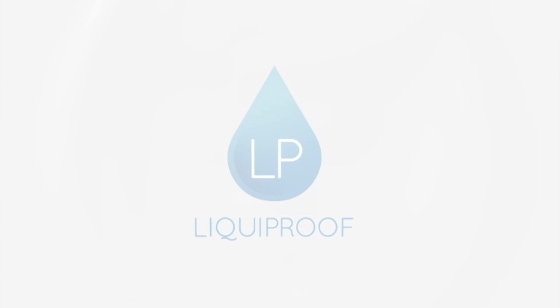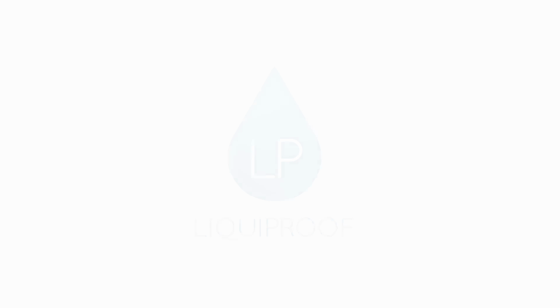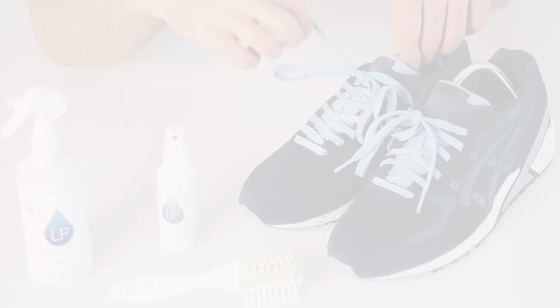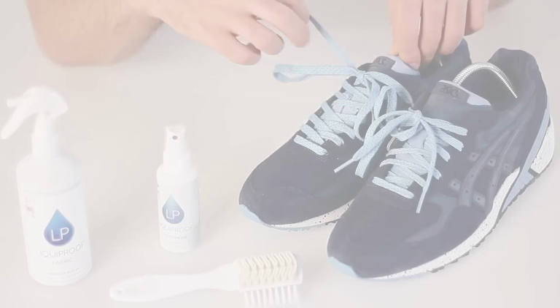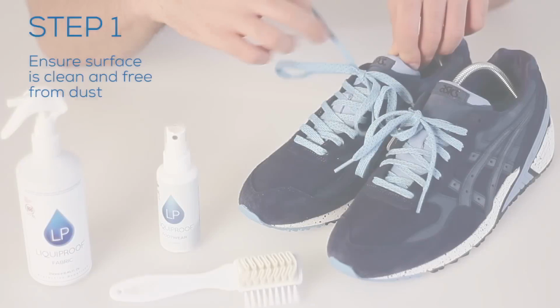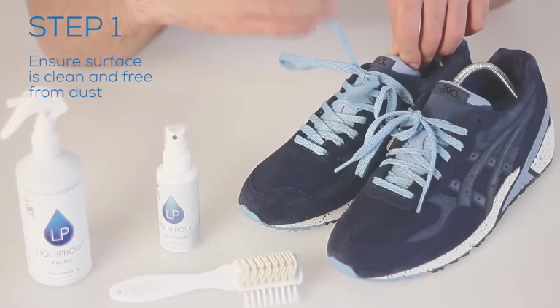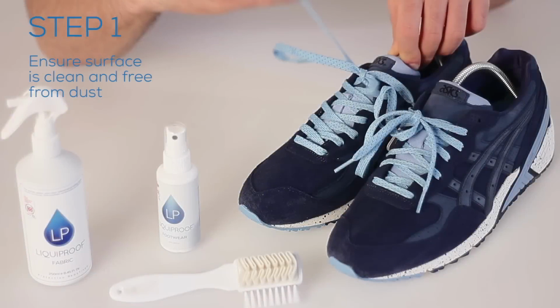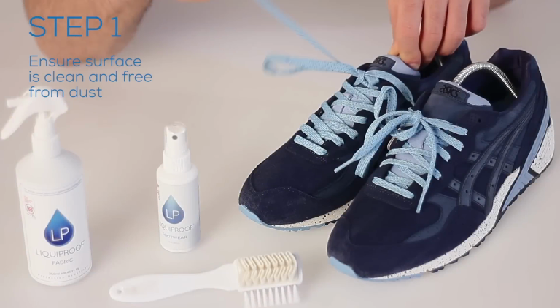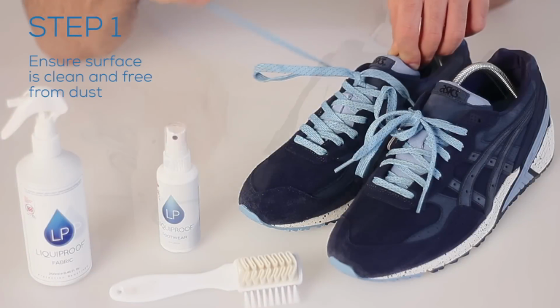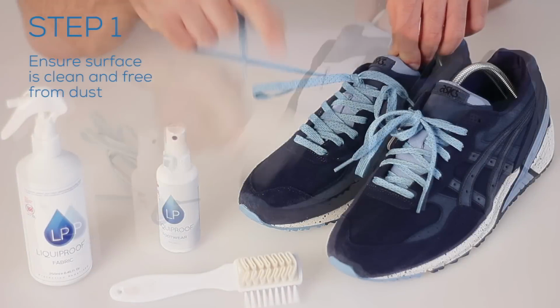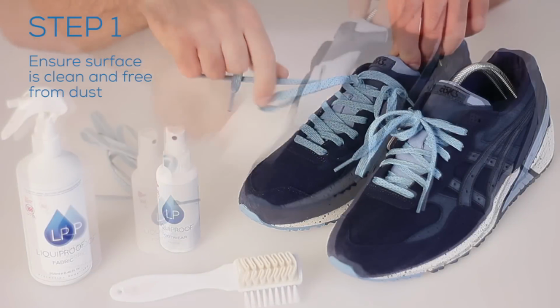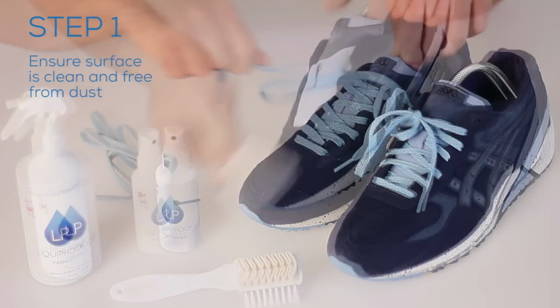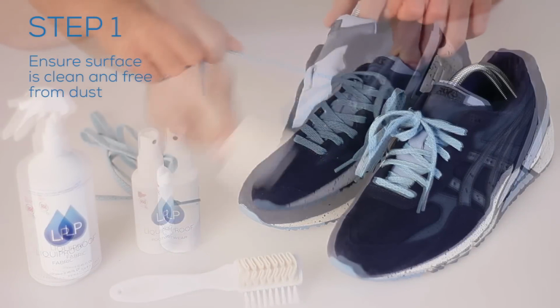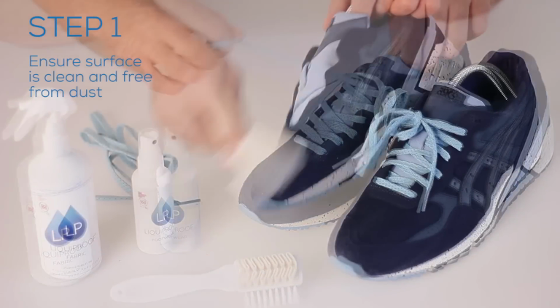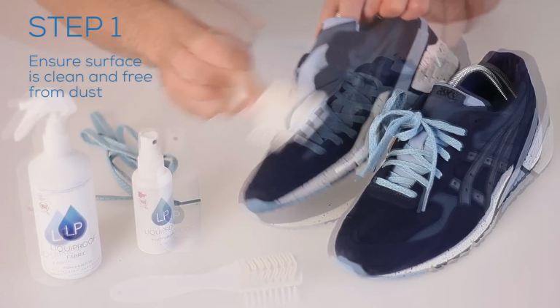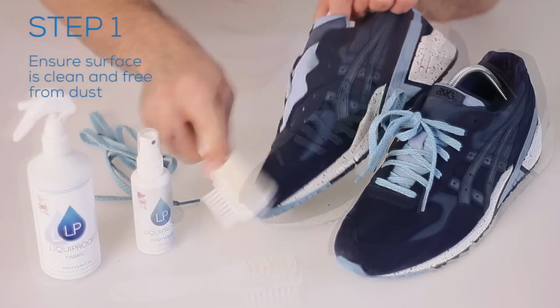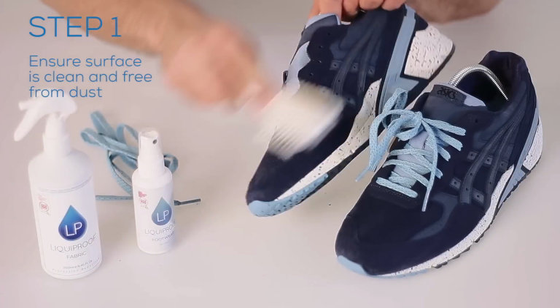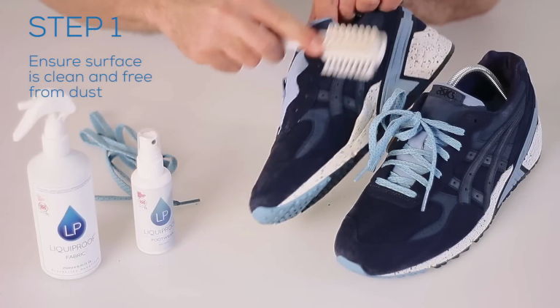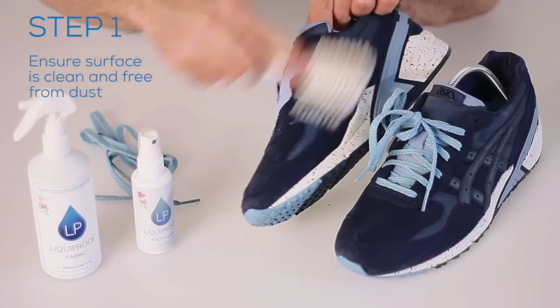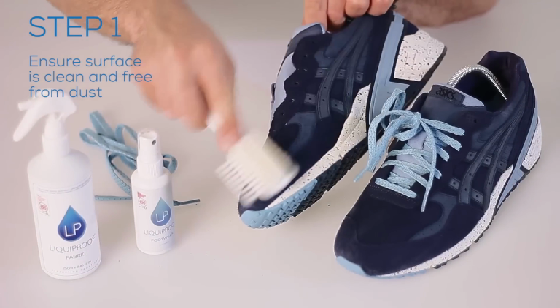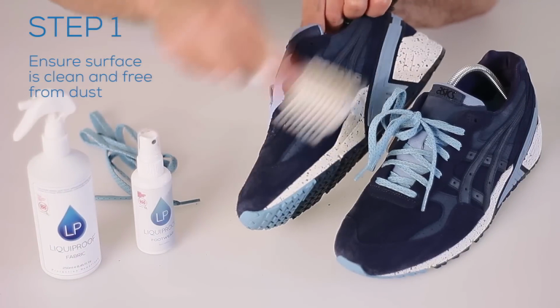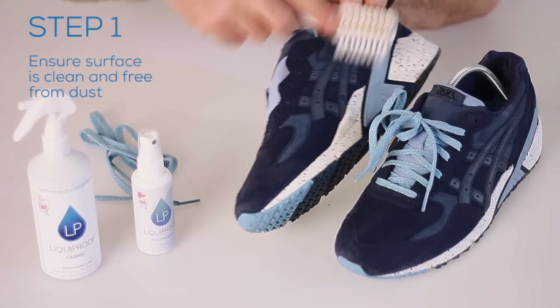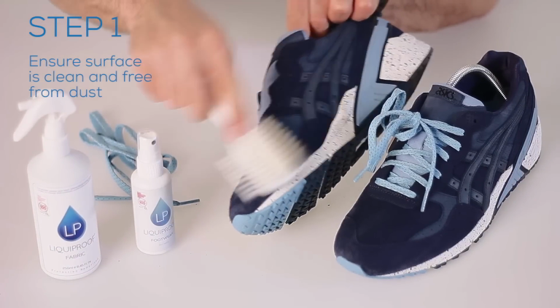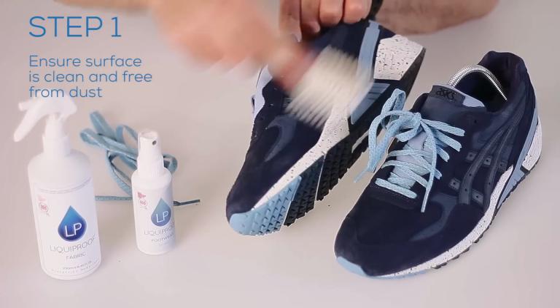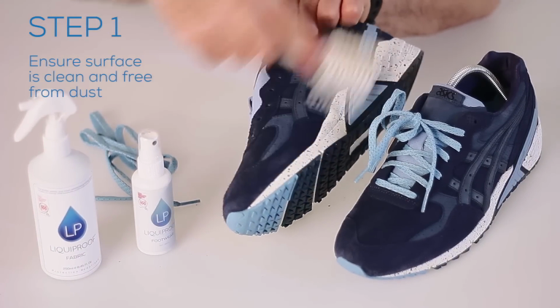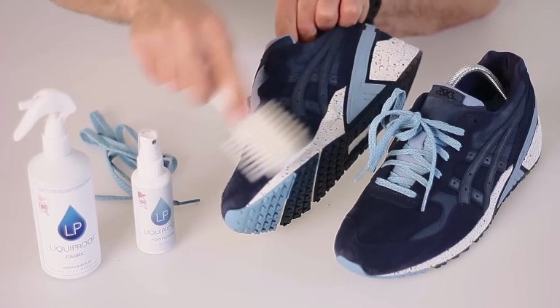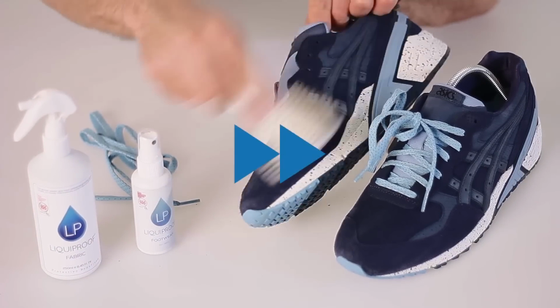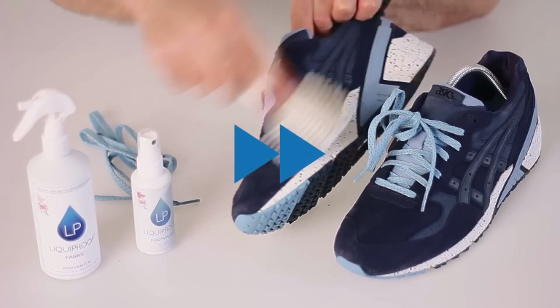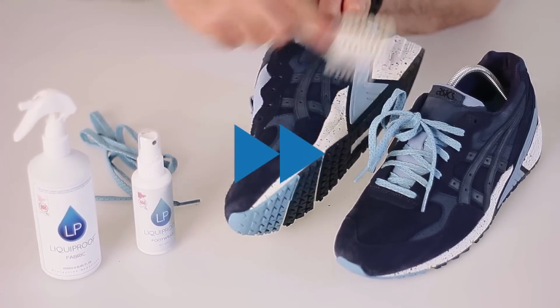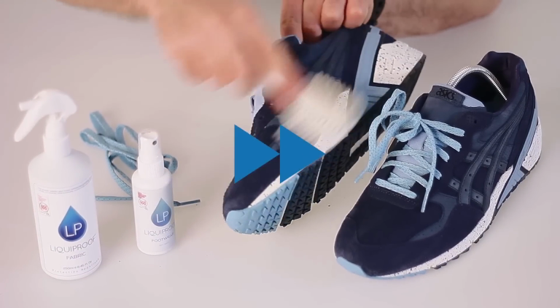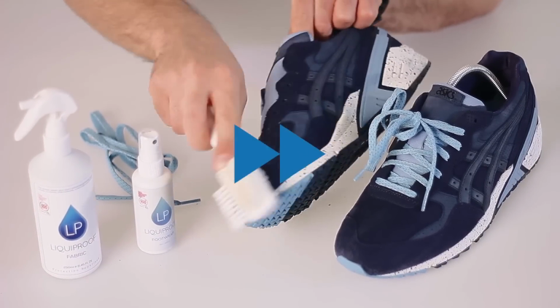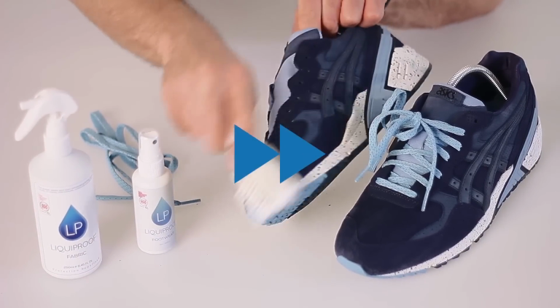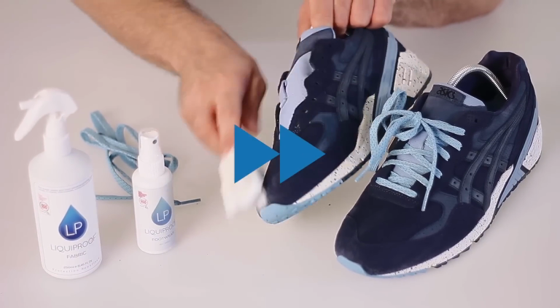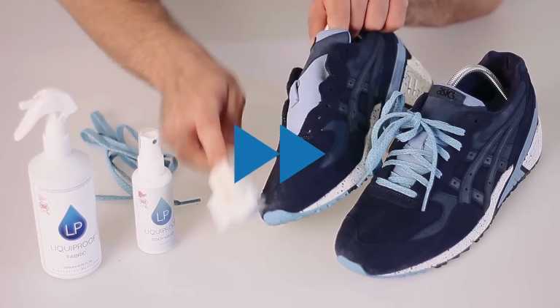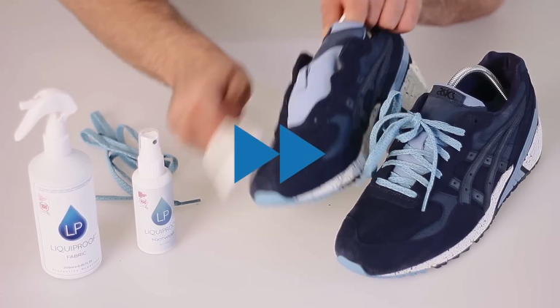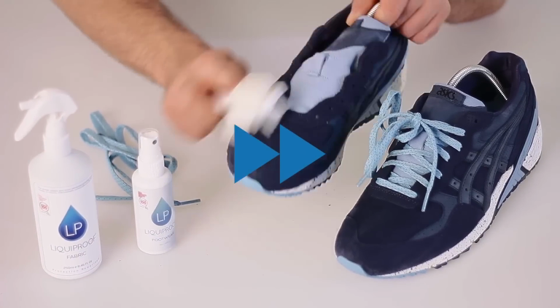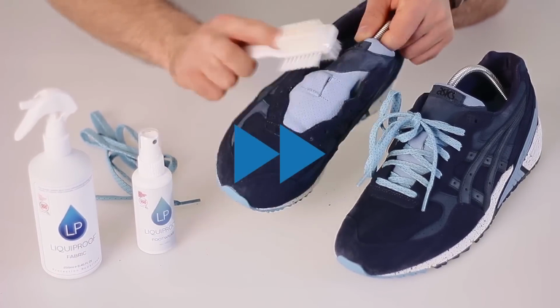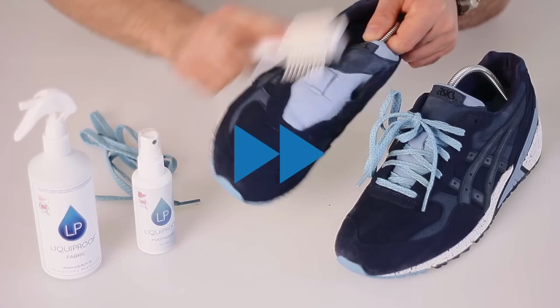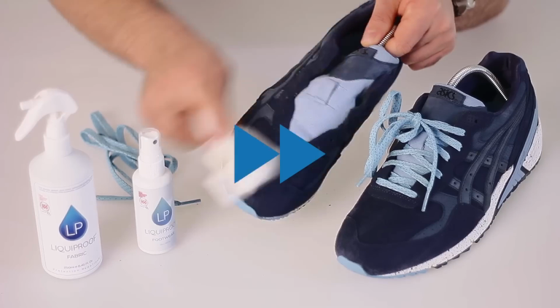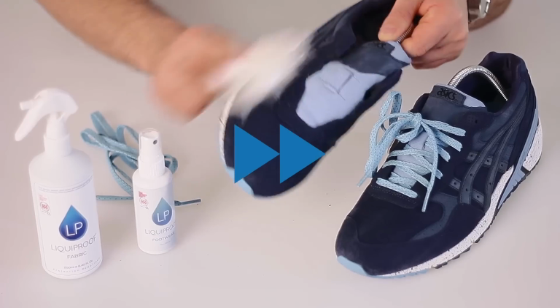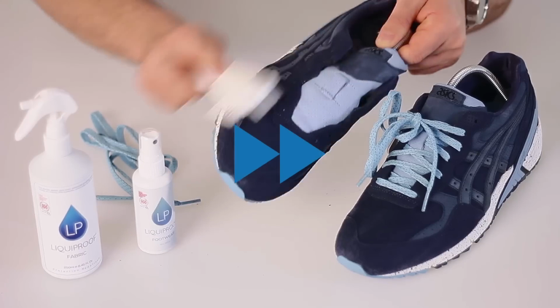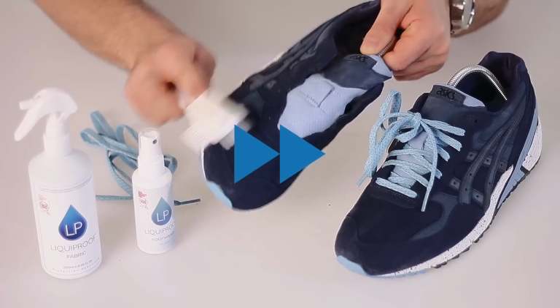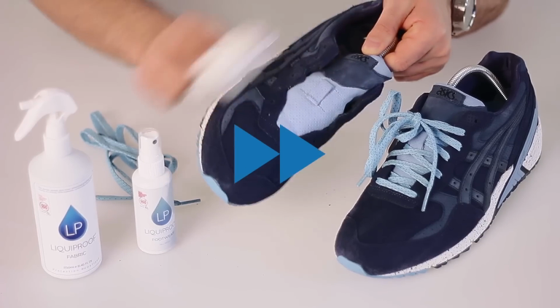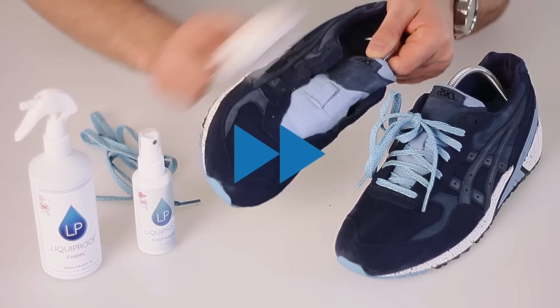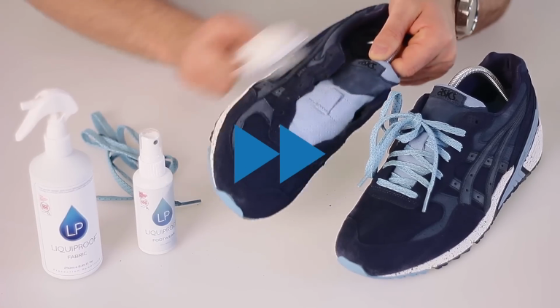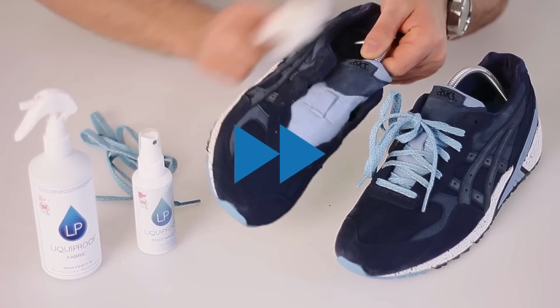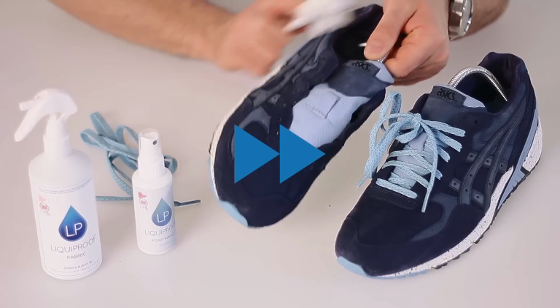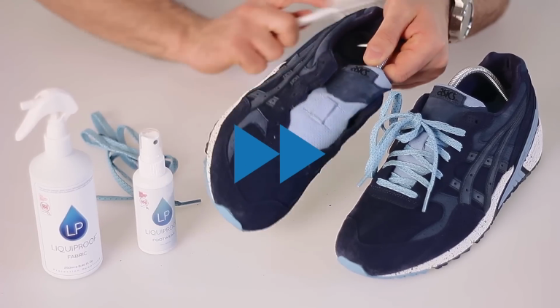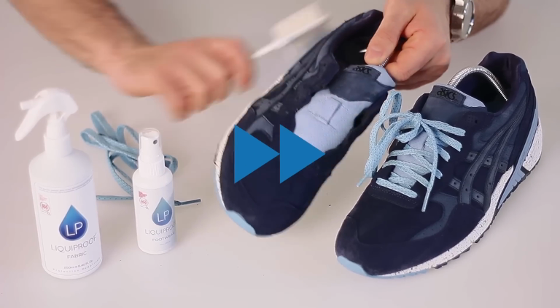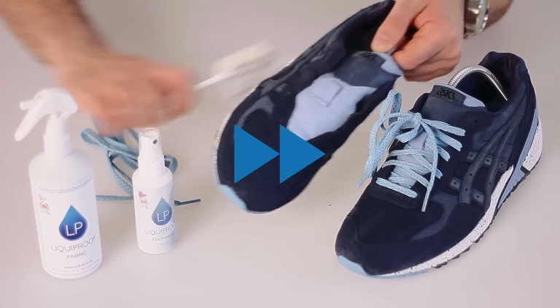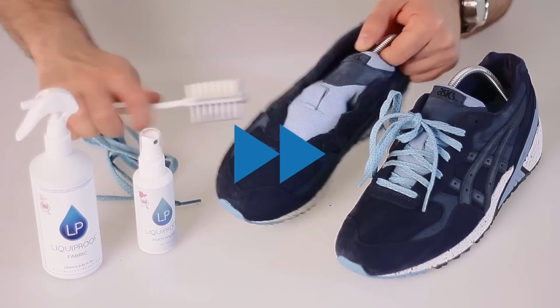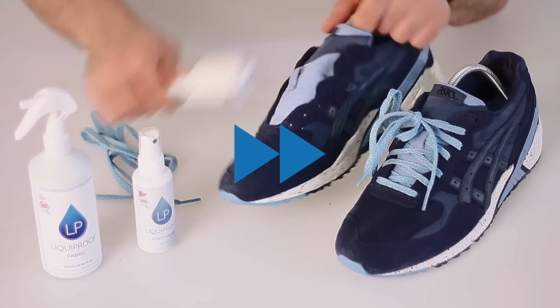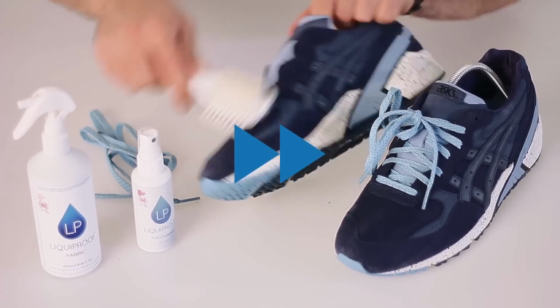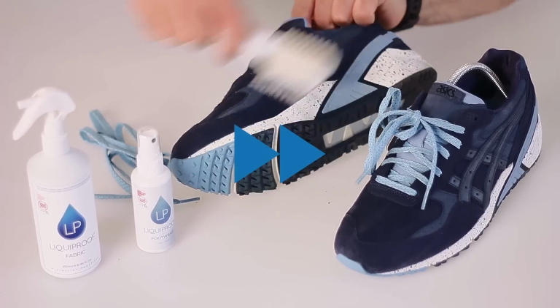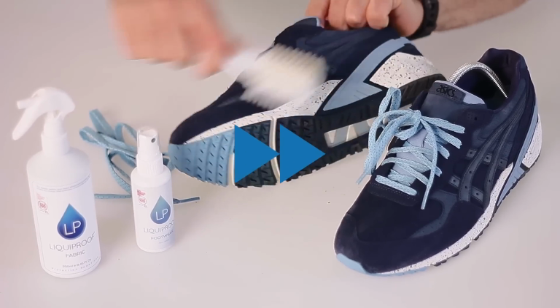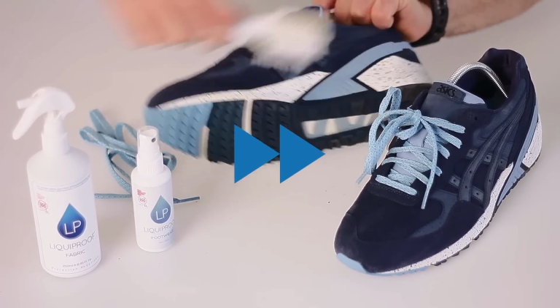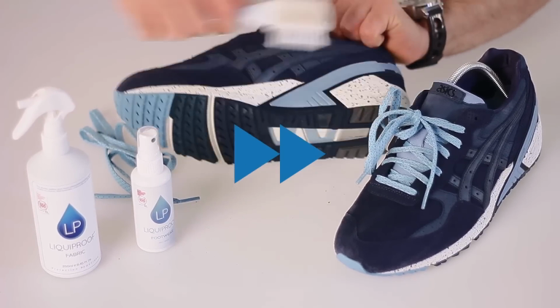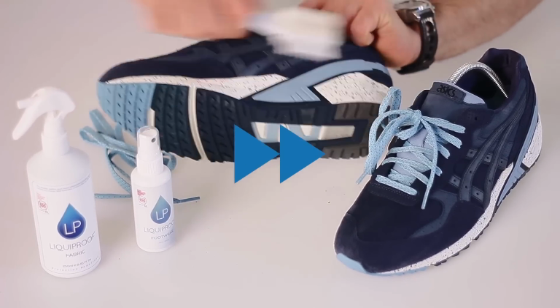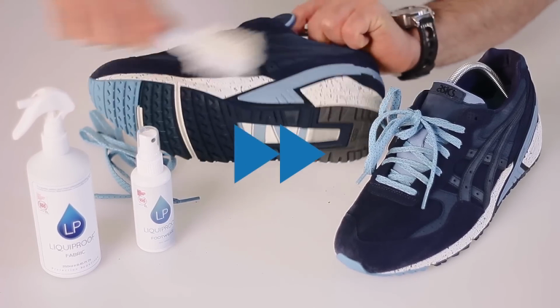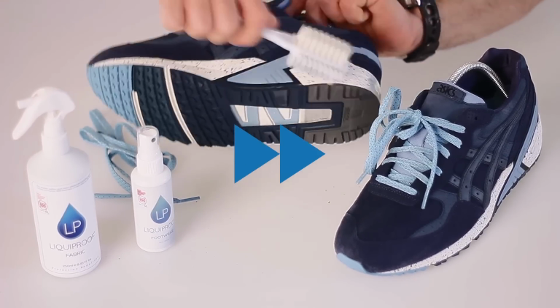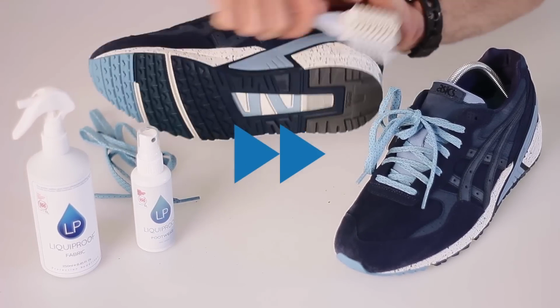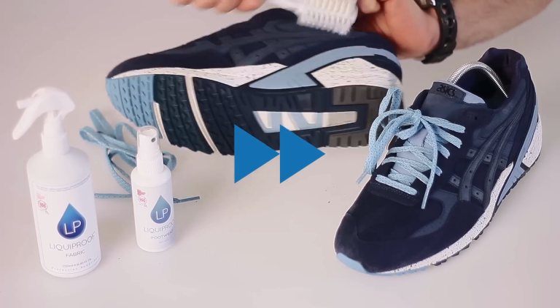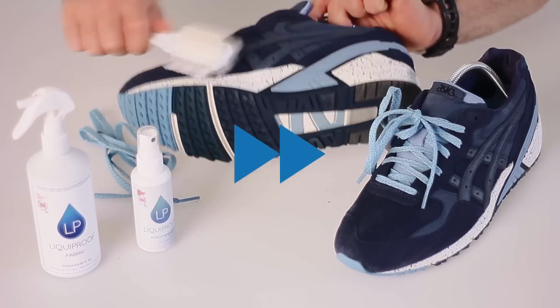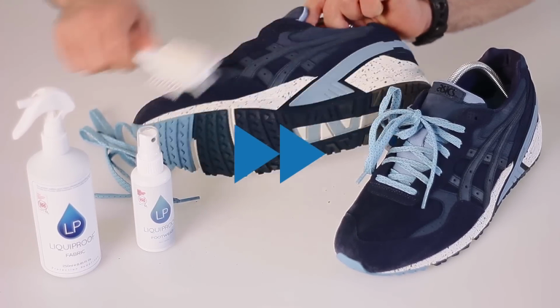Step 1. Ensure the surface is clean and free from dust and dirt. We recommend using on new items.